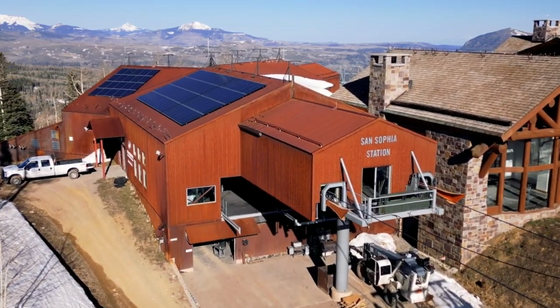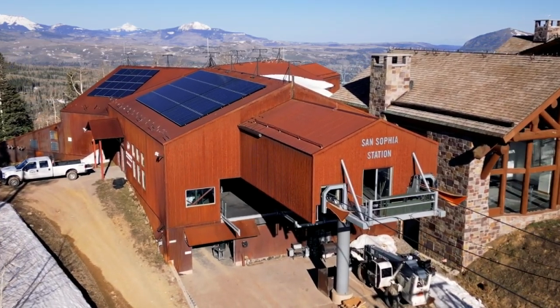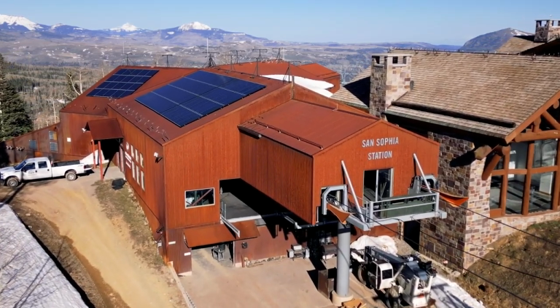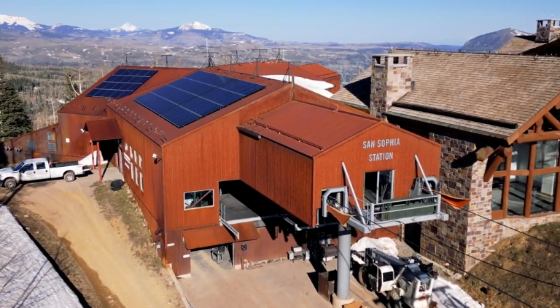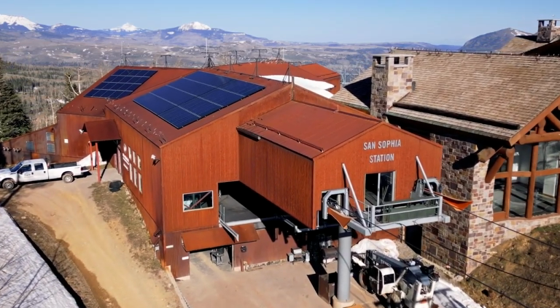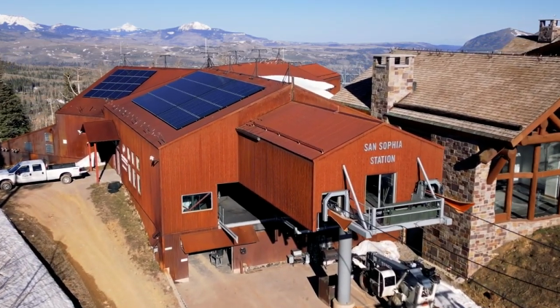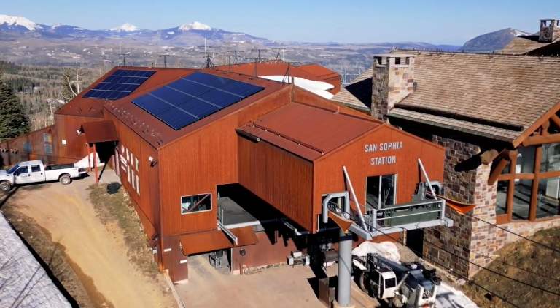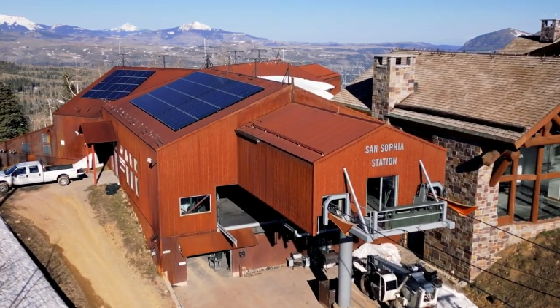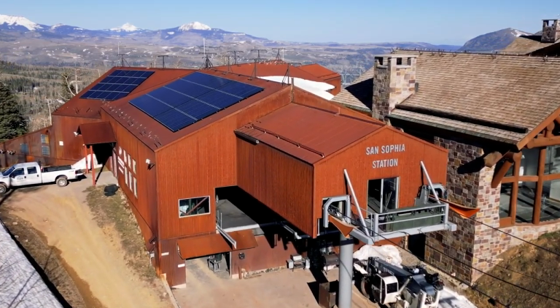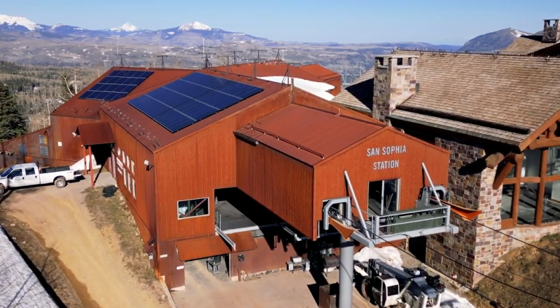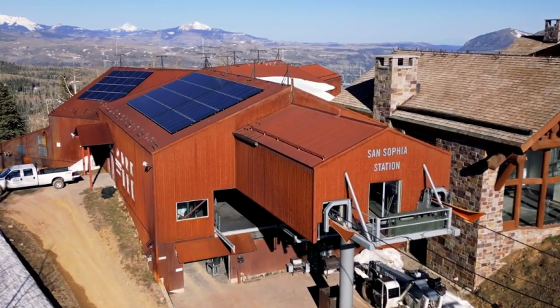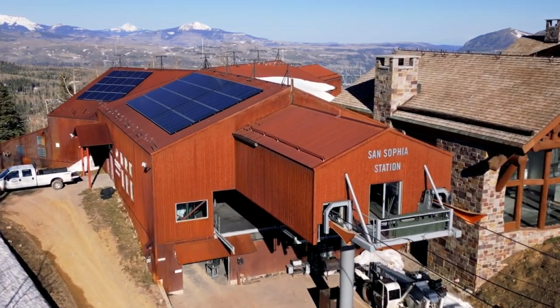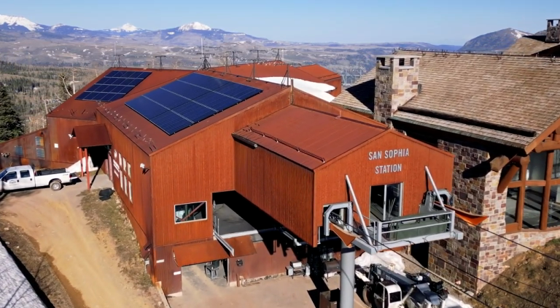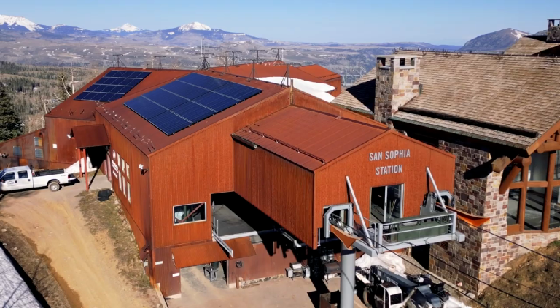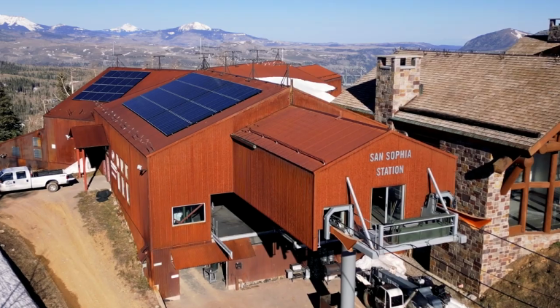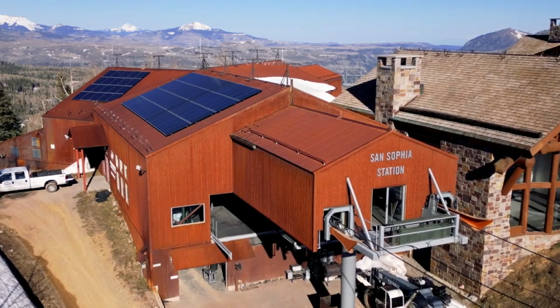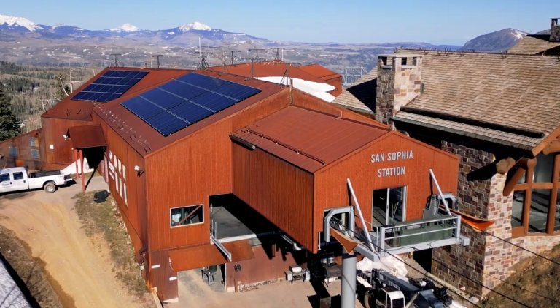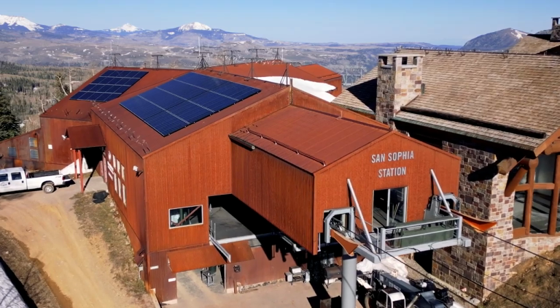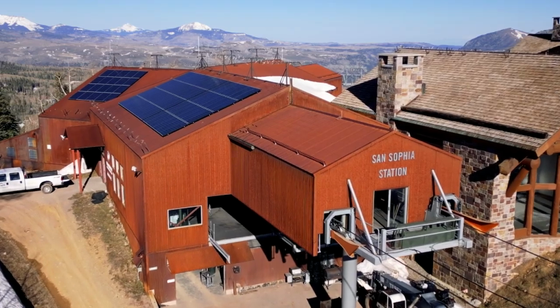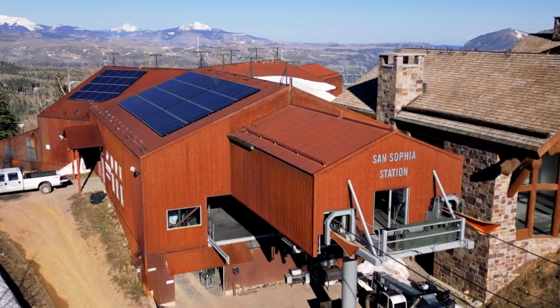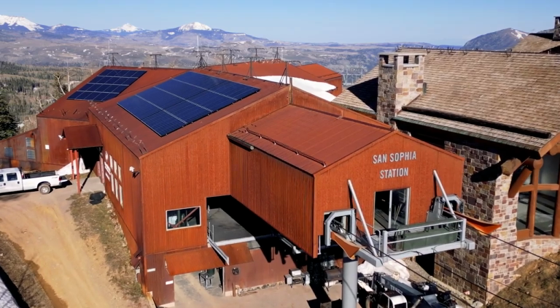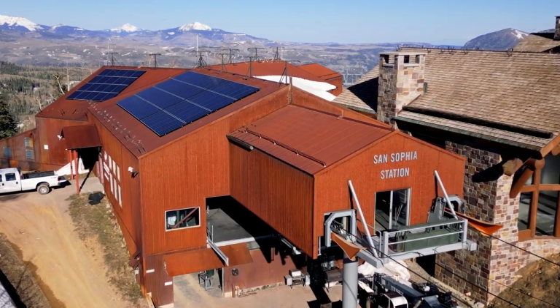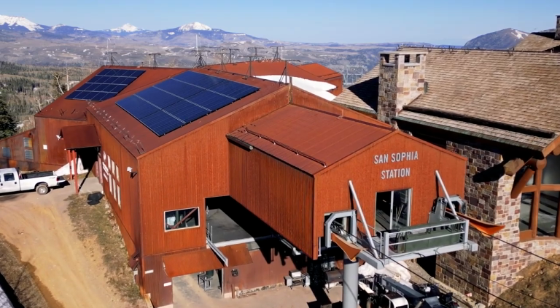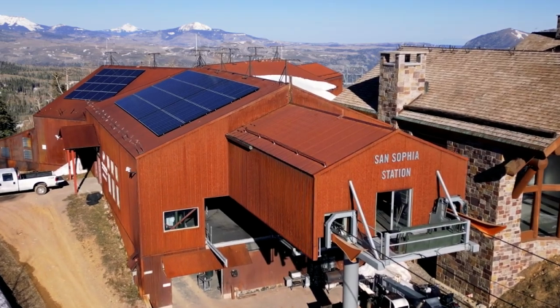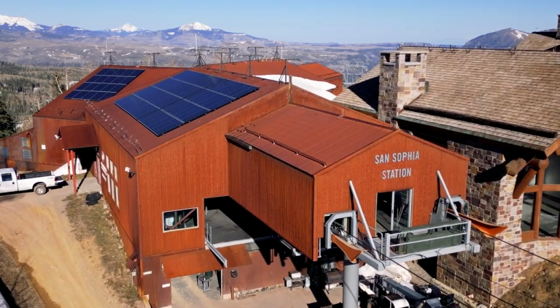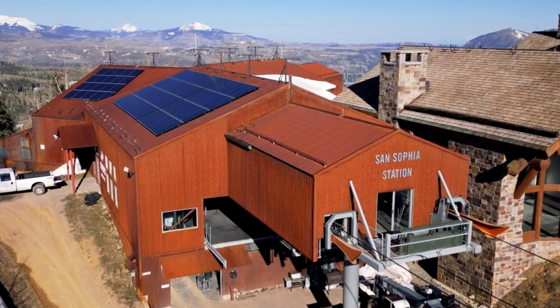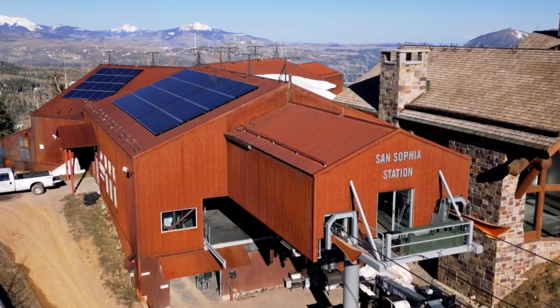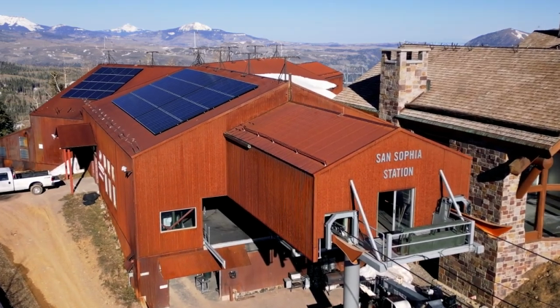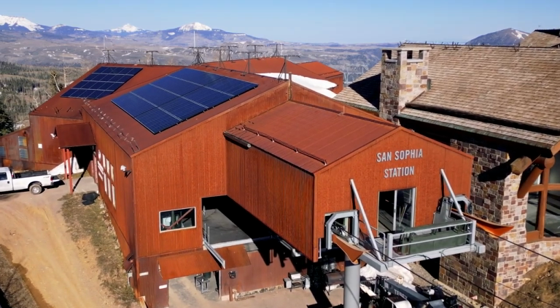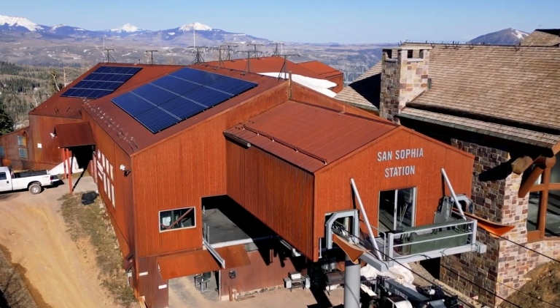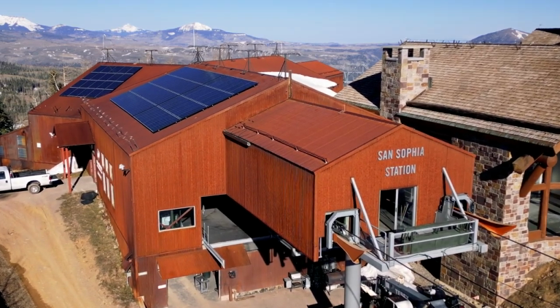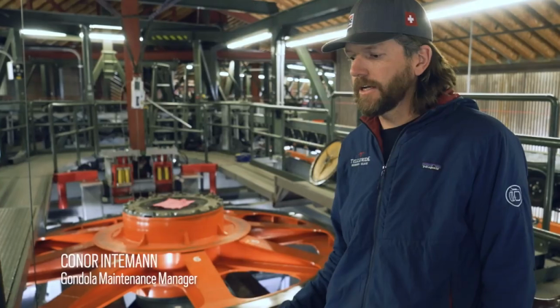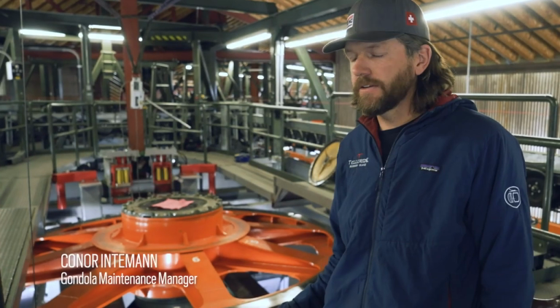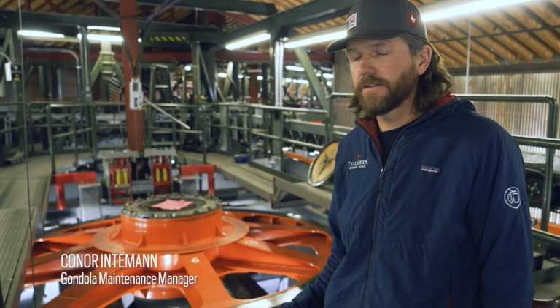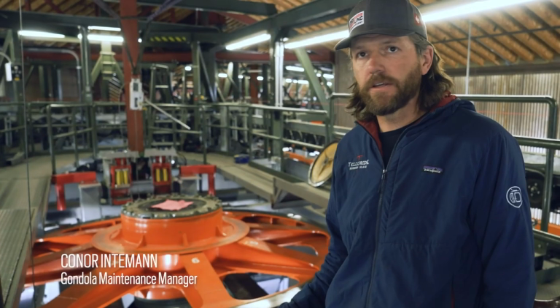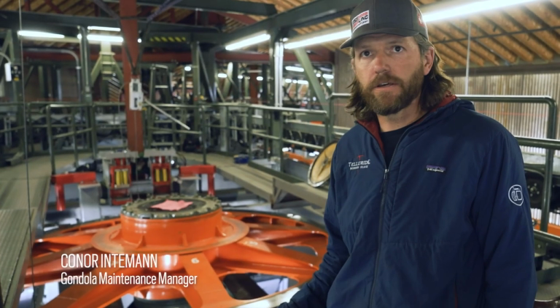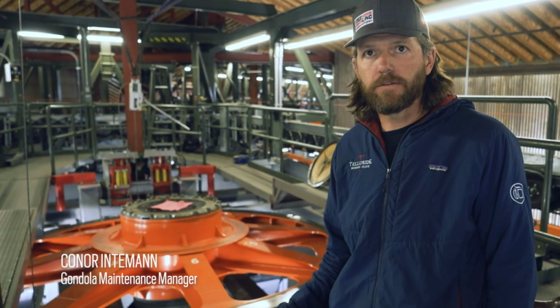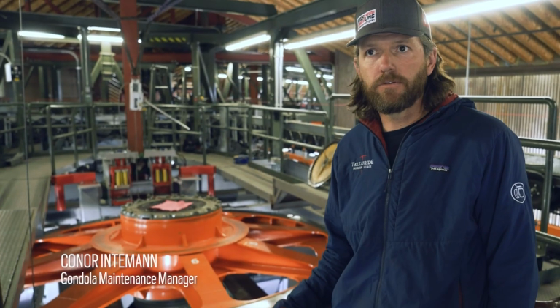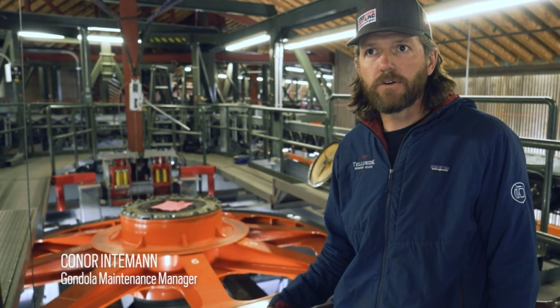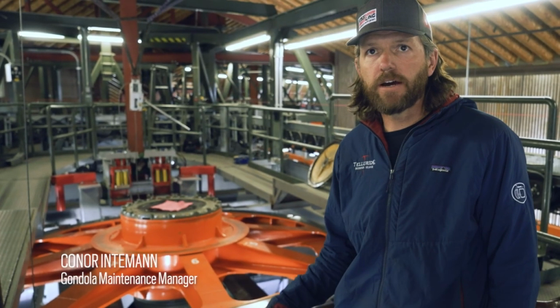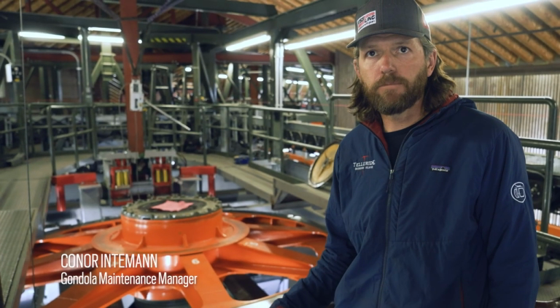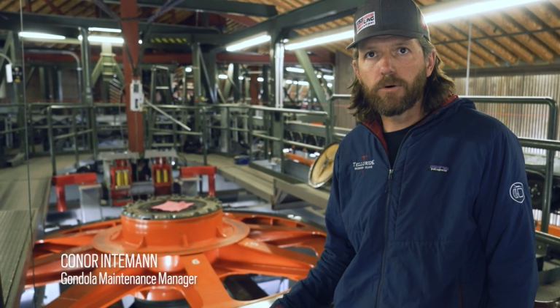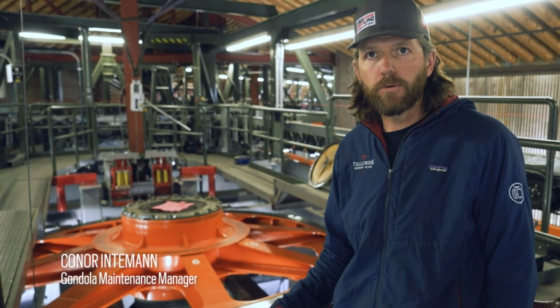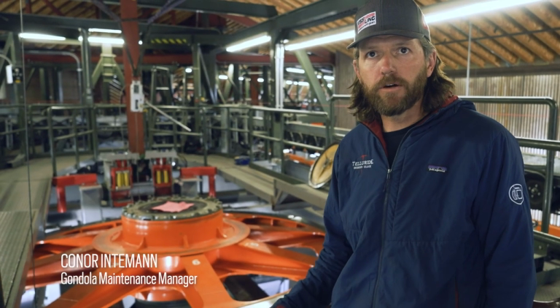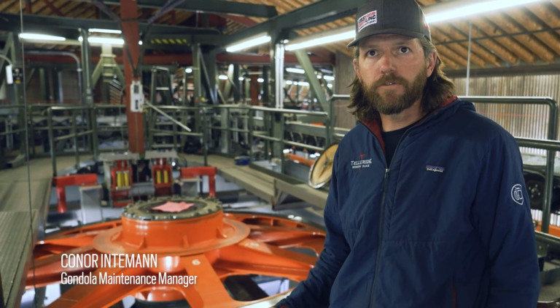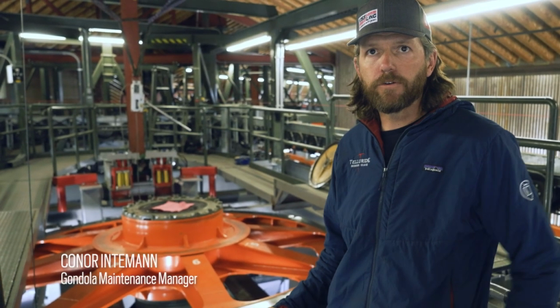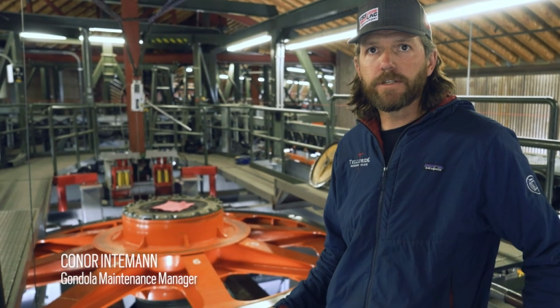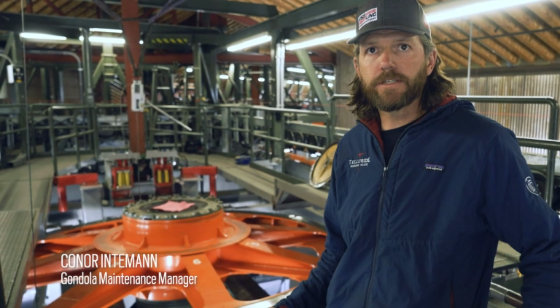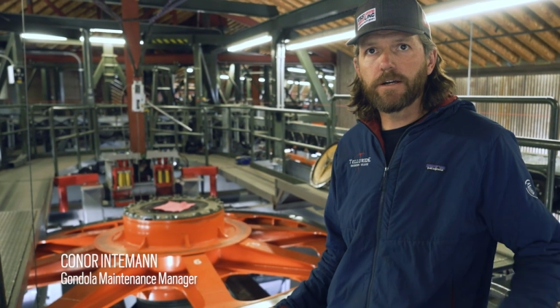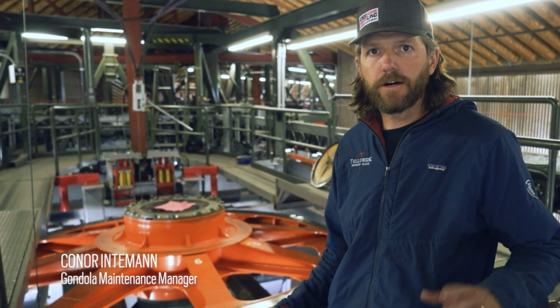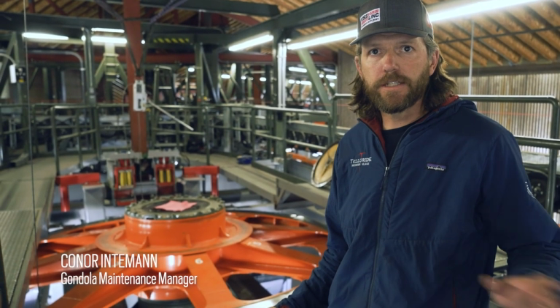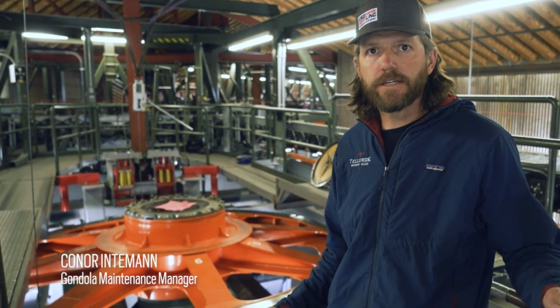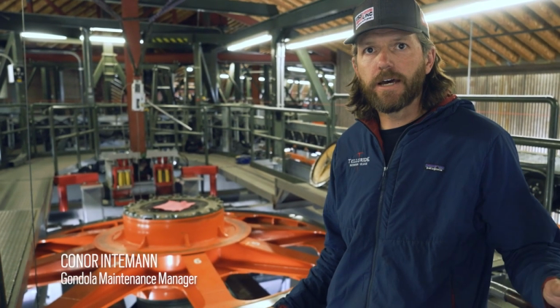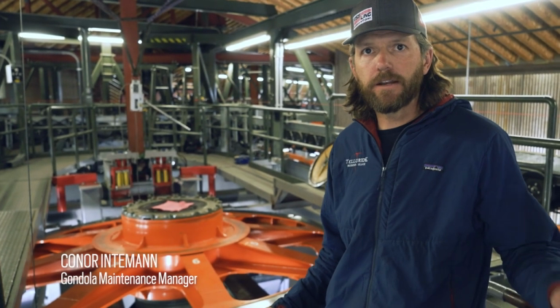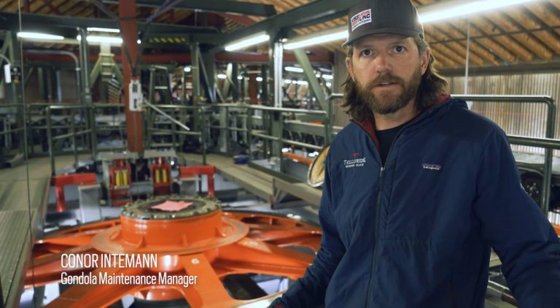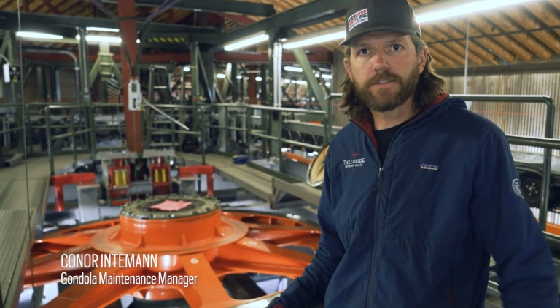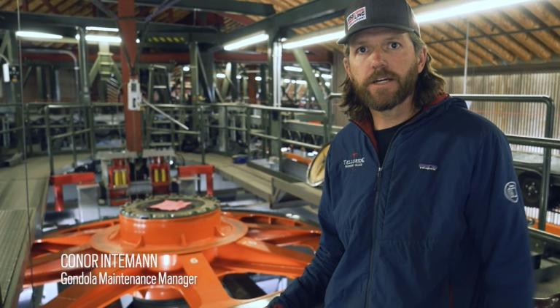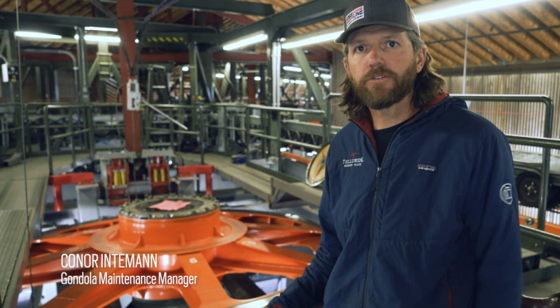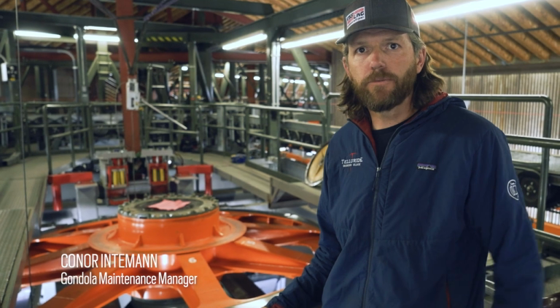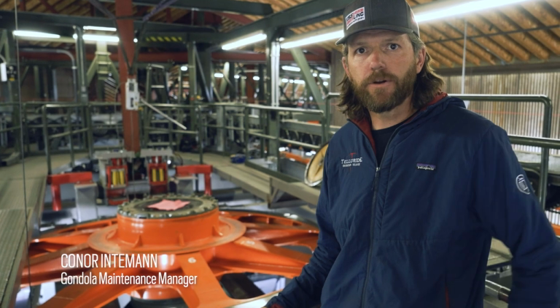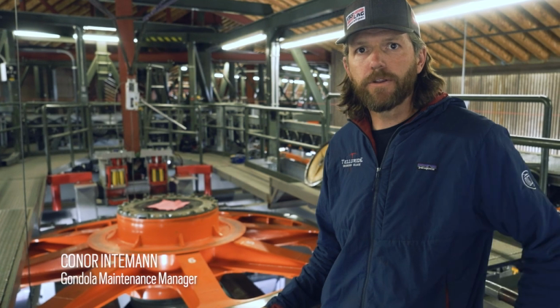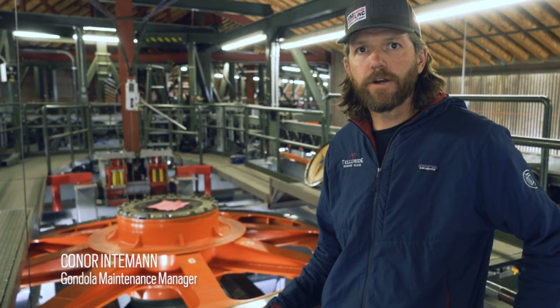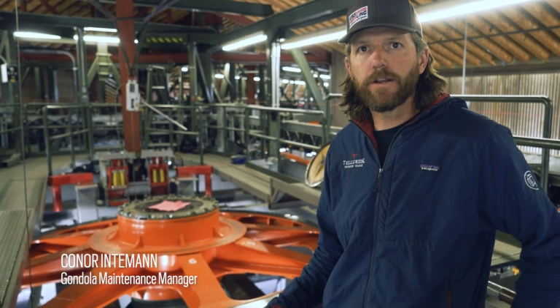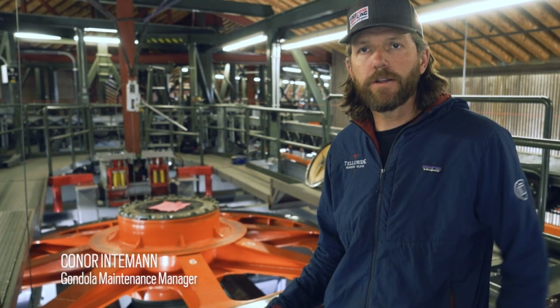We're up here at San Sophia Station, top of the gondola. Behind me here is the drive bull wheel for the Telluride side, section one of the gondola.